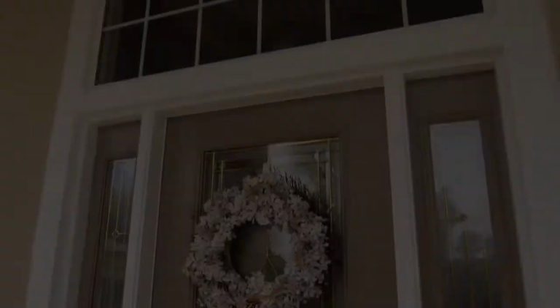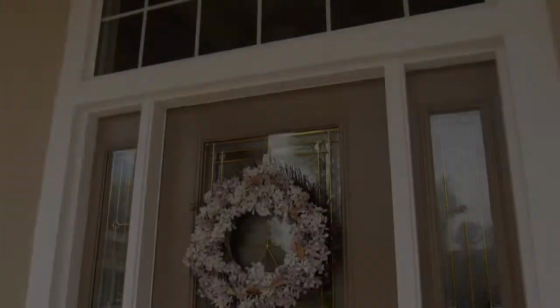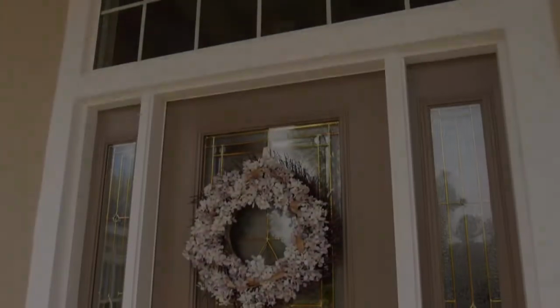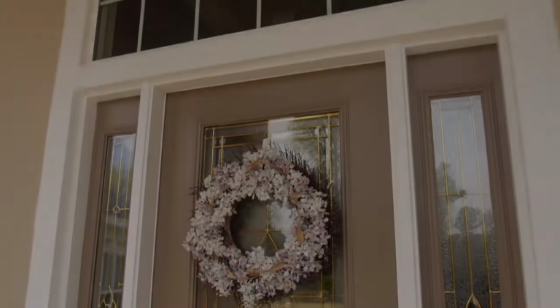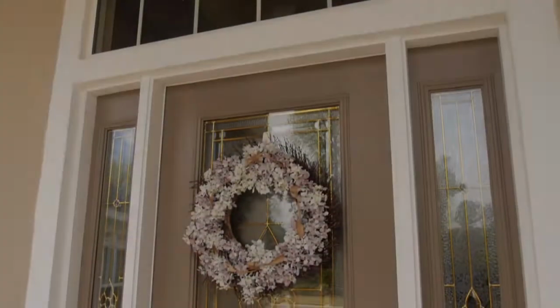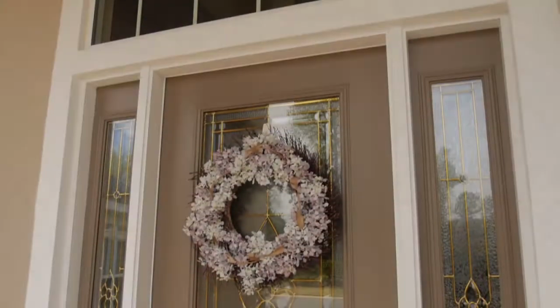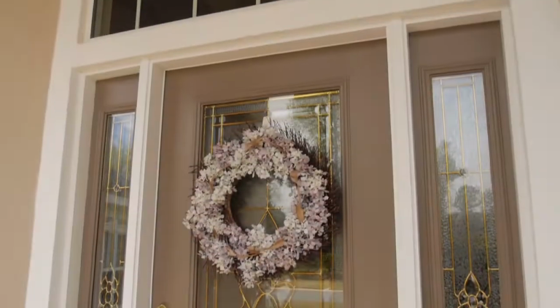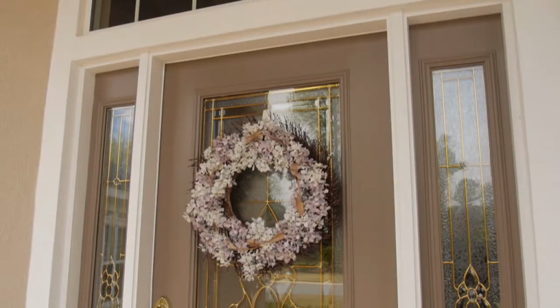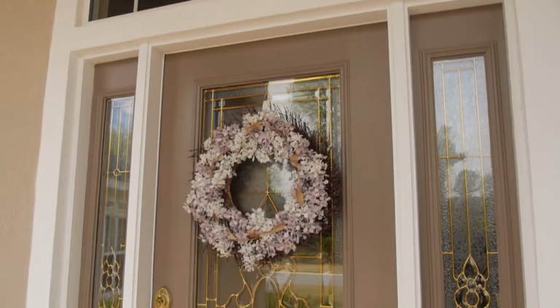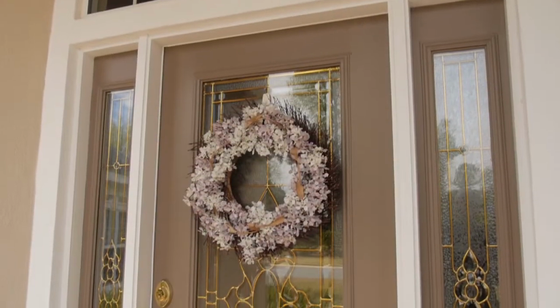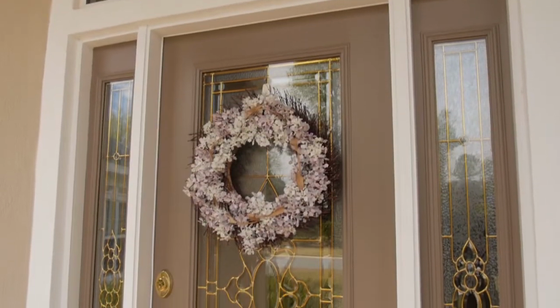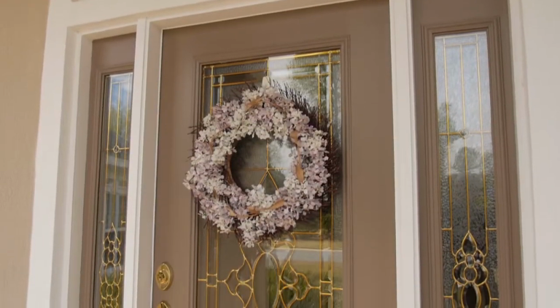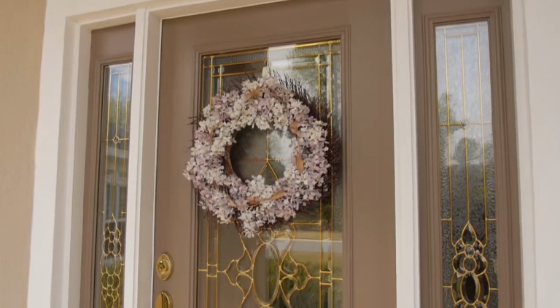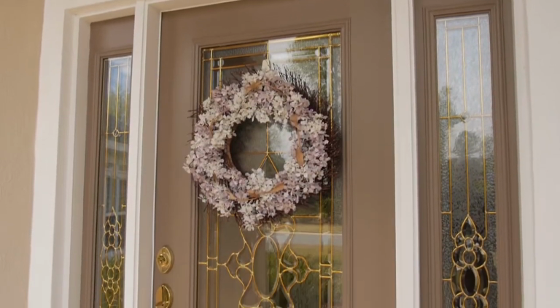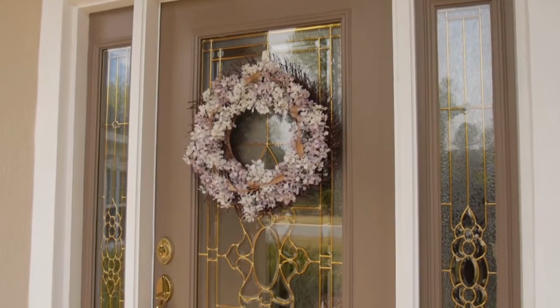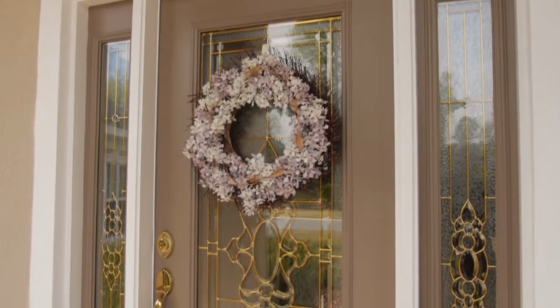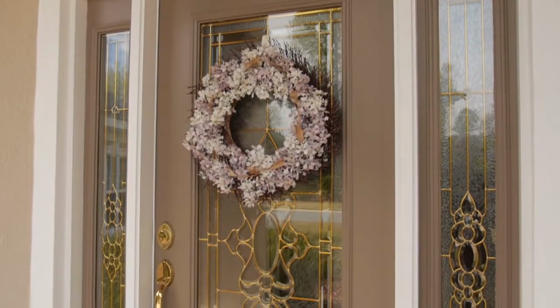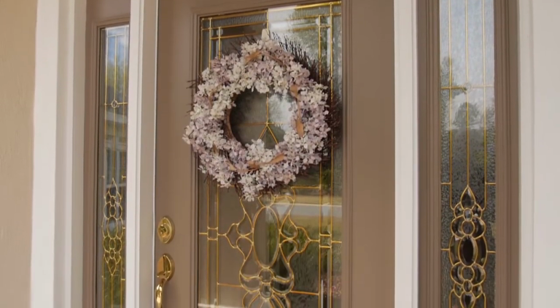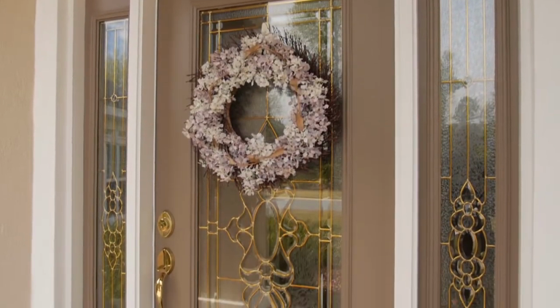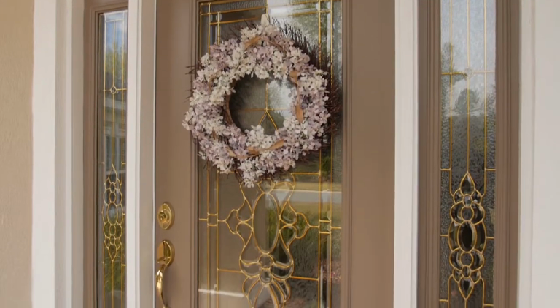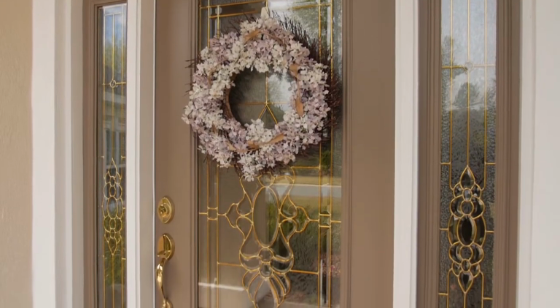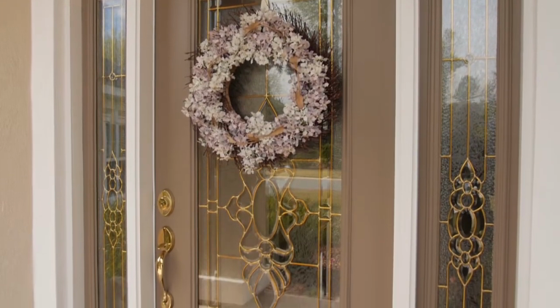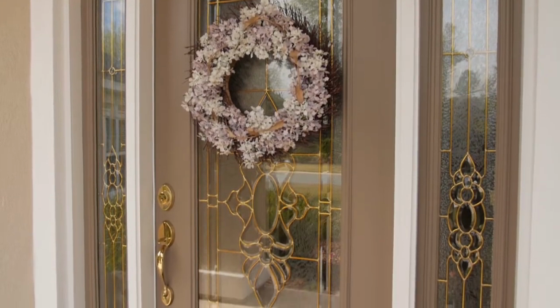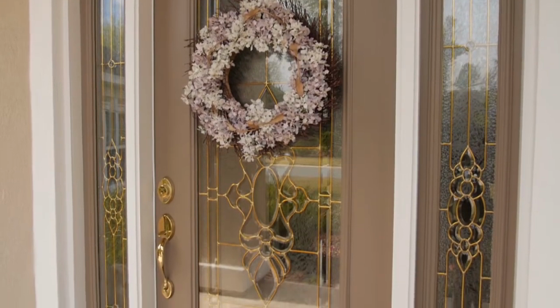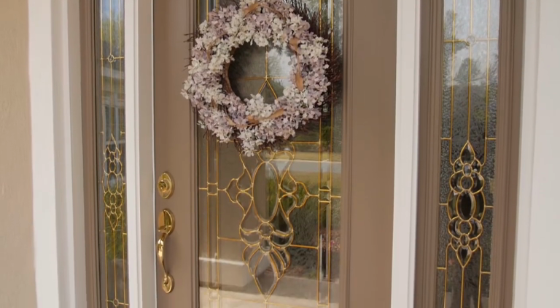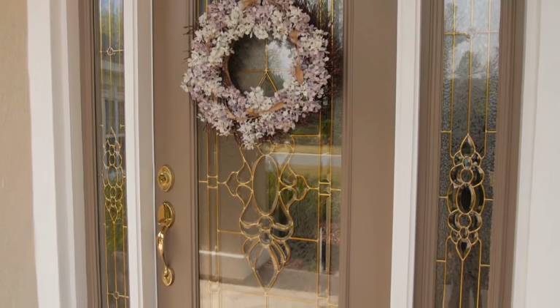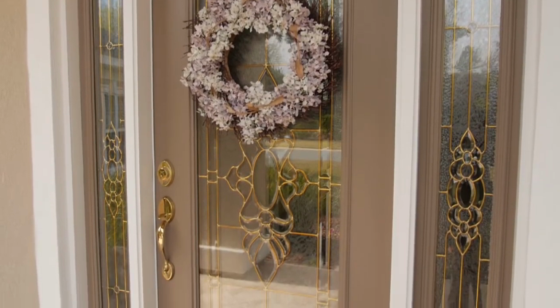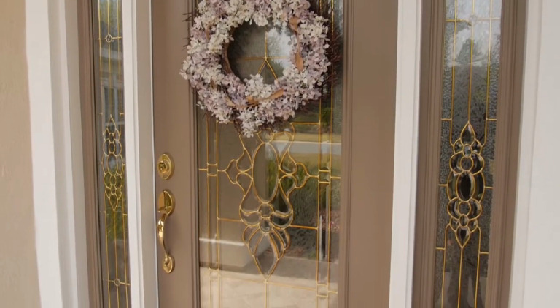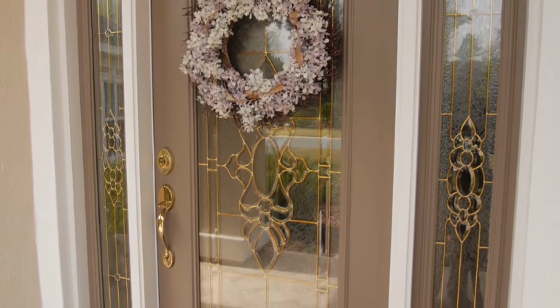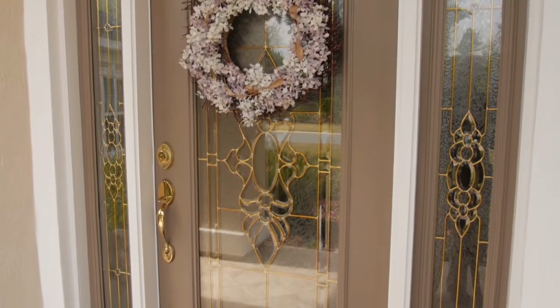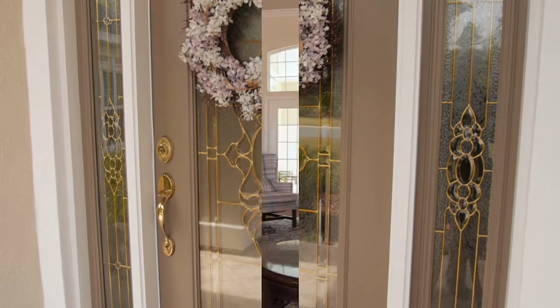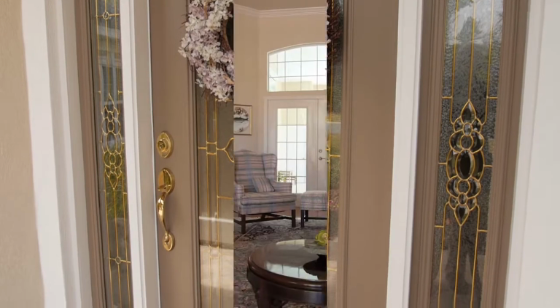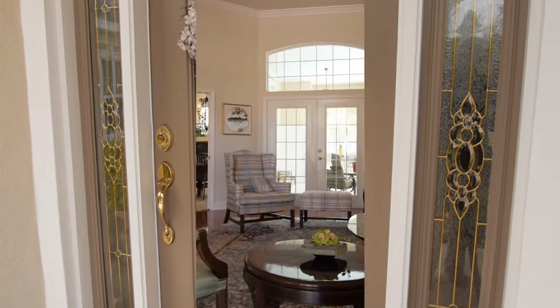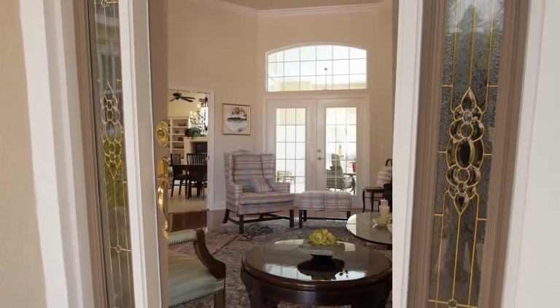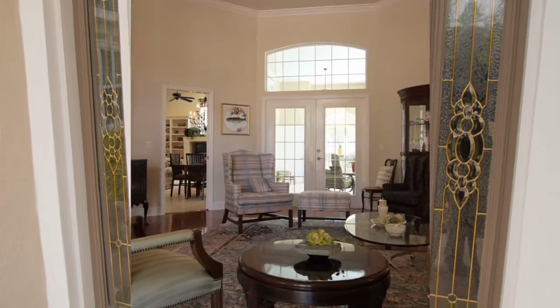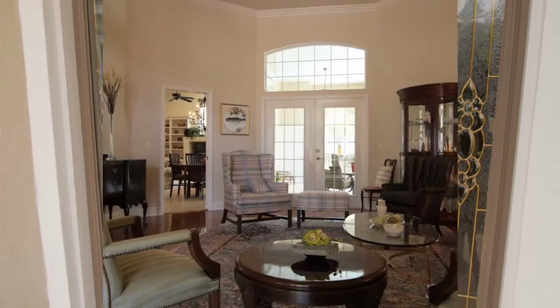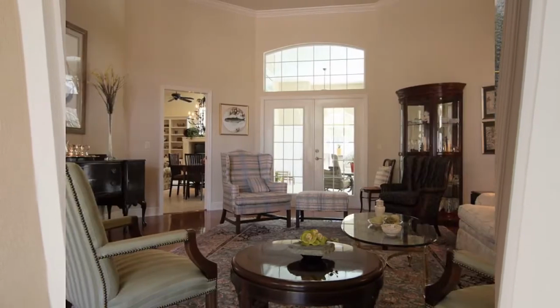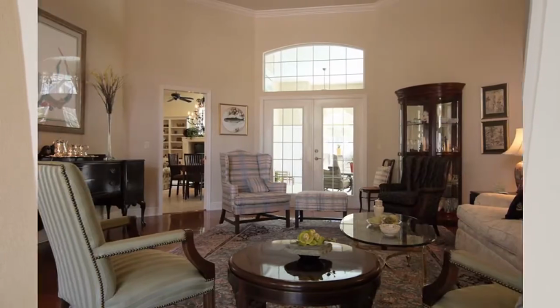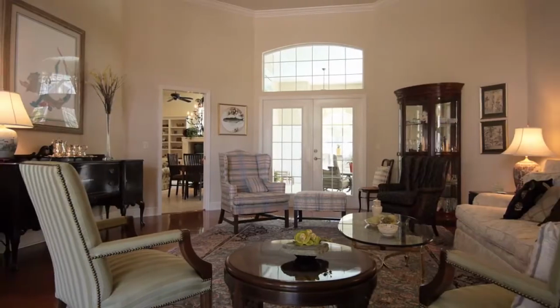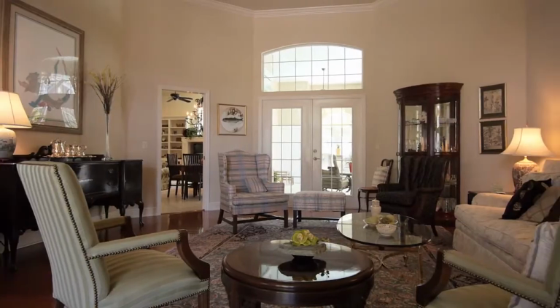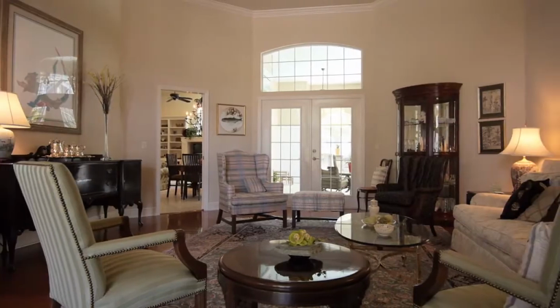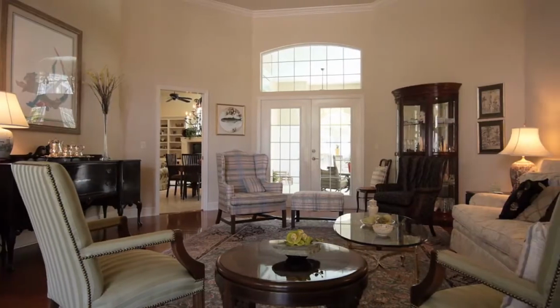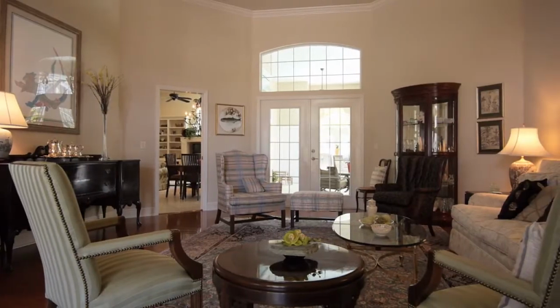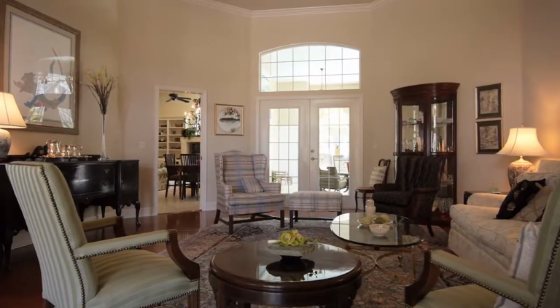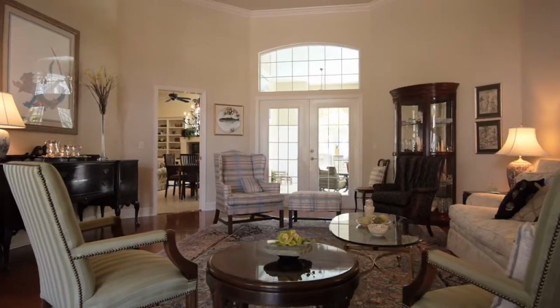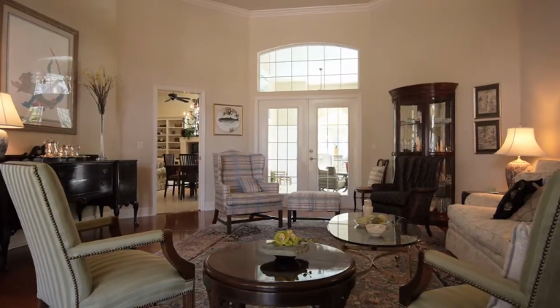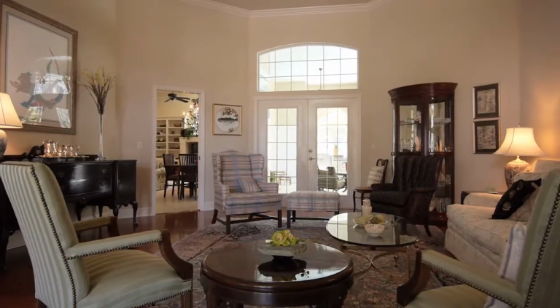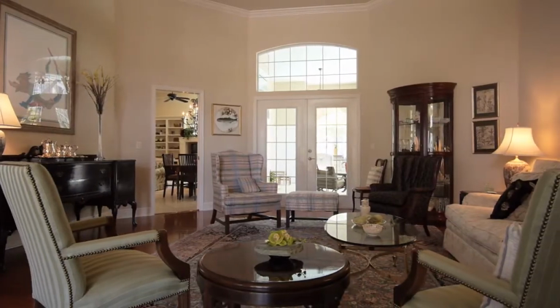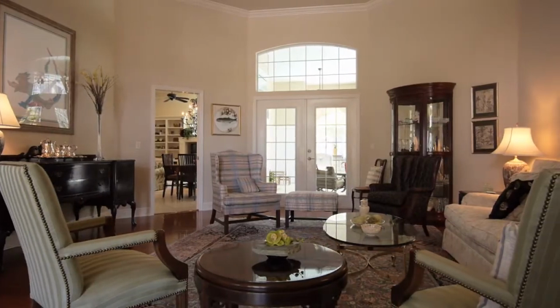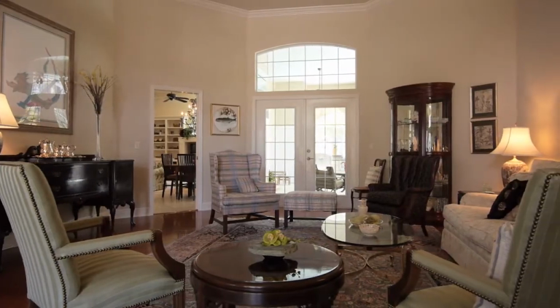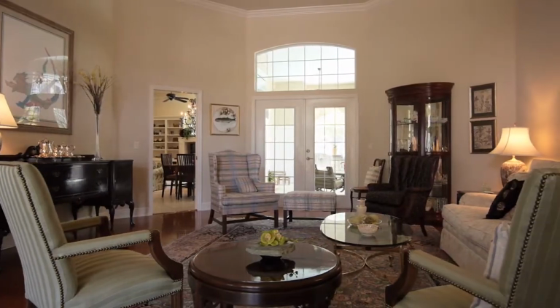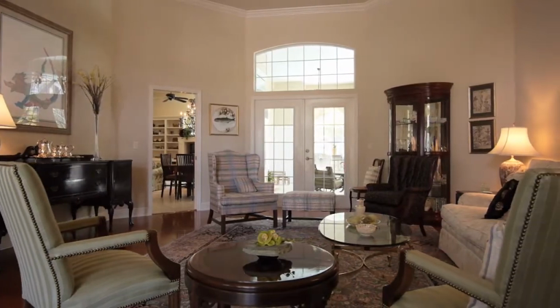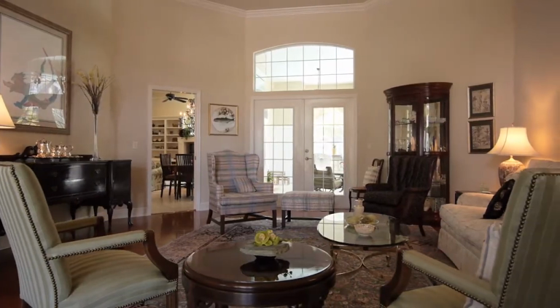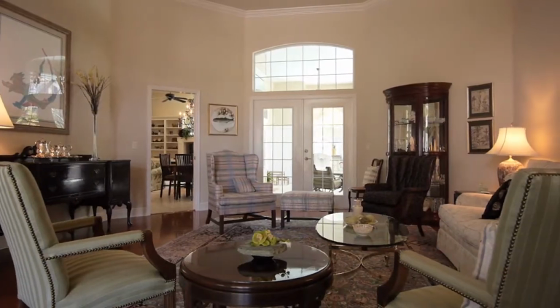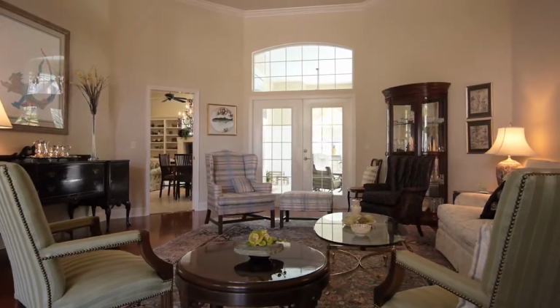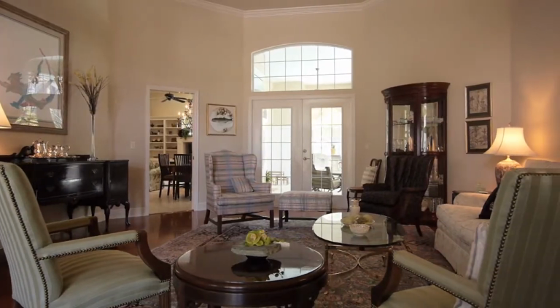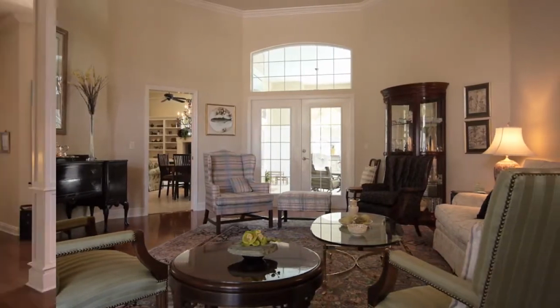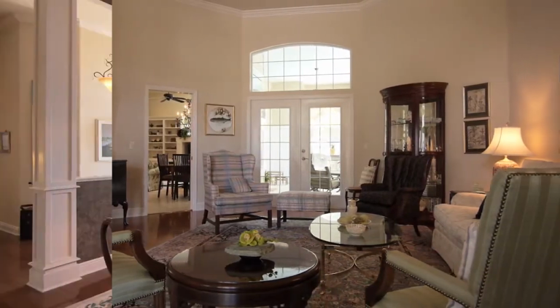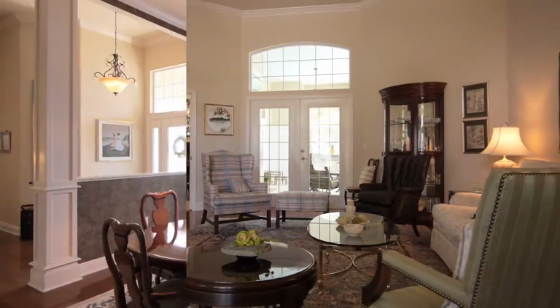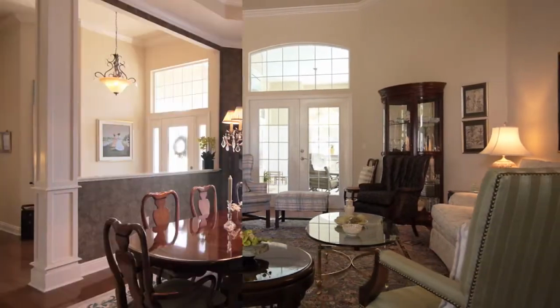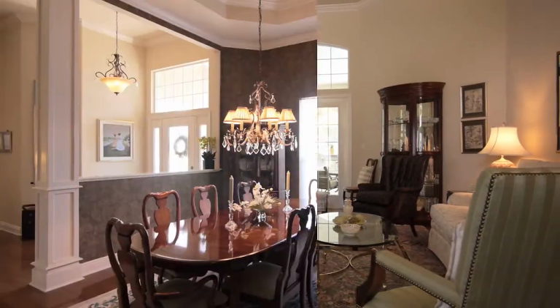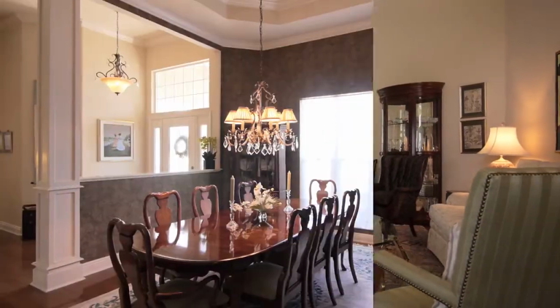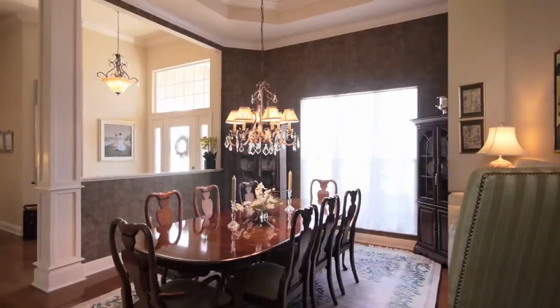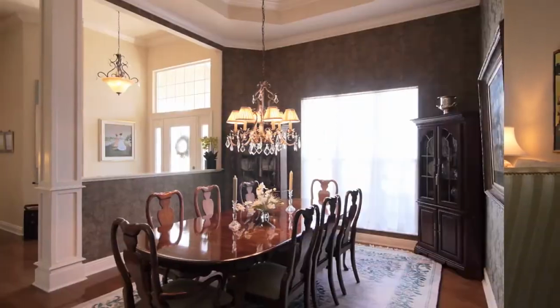Inside you will find a gently lived-in home that has been lovingly cared for. Just off the entry is a formal living and dining room.